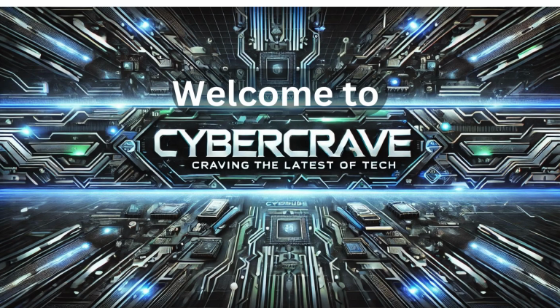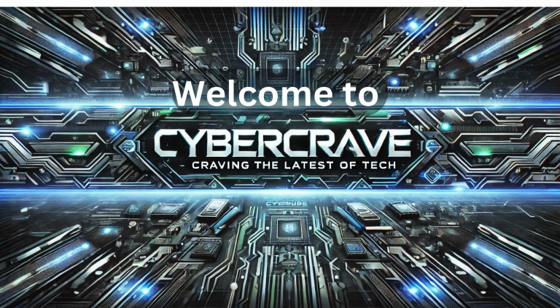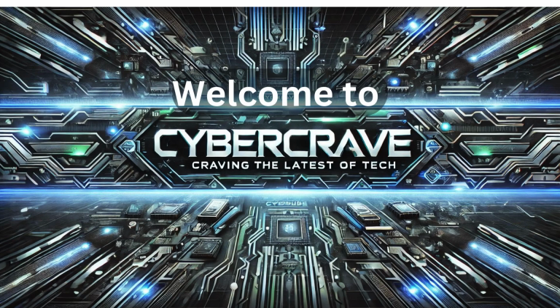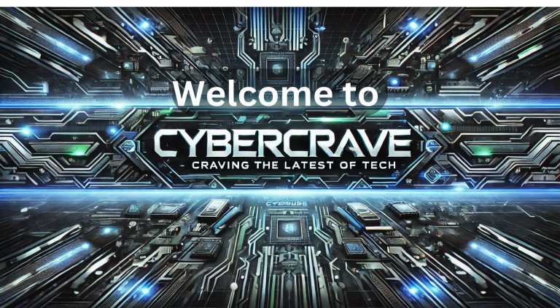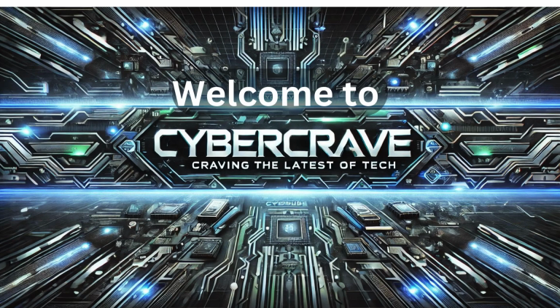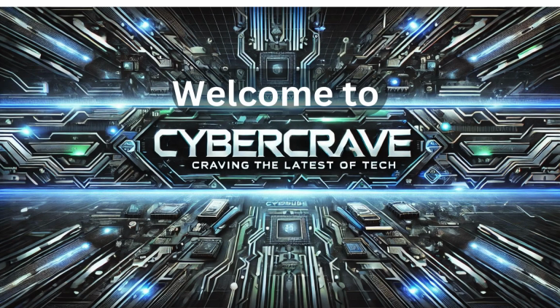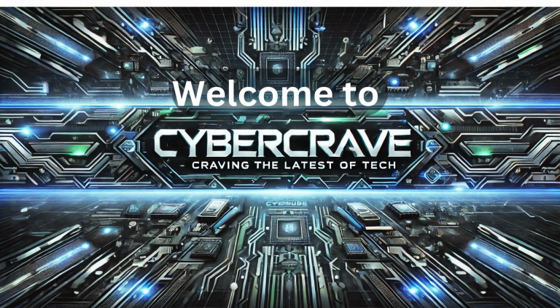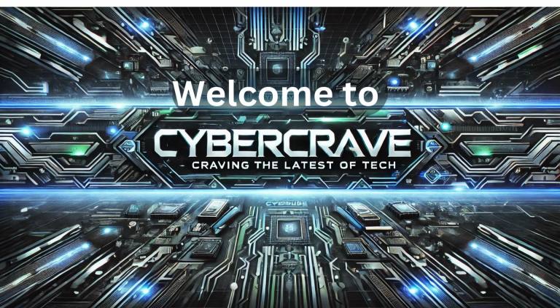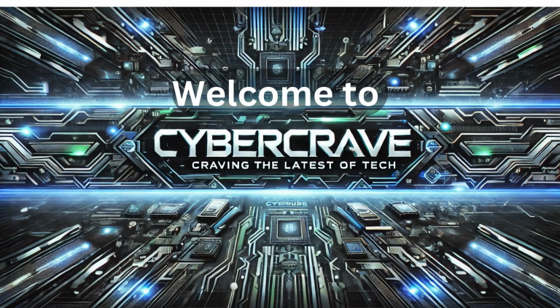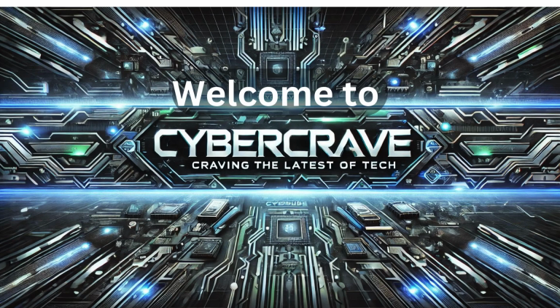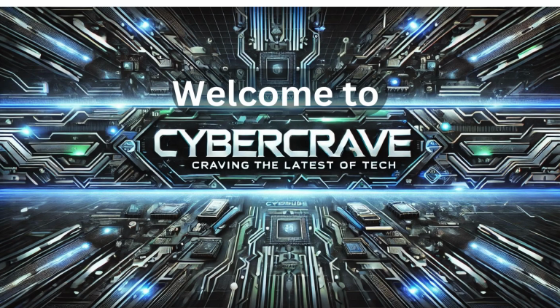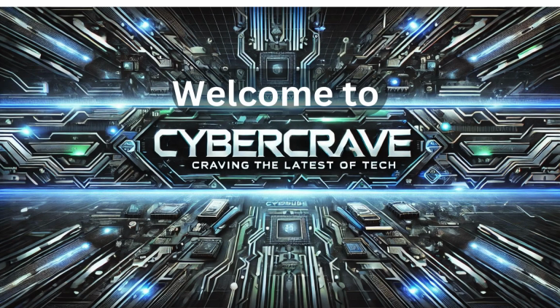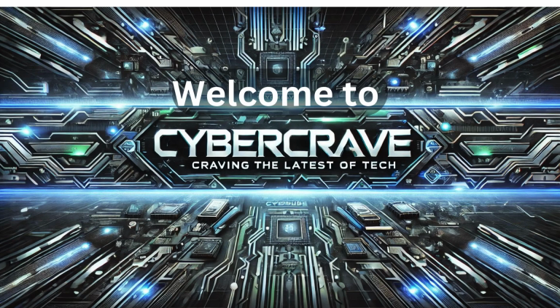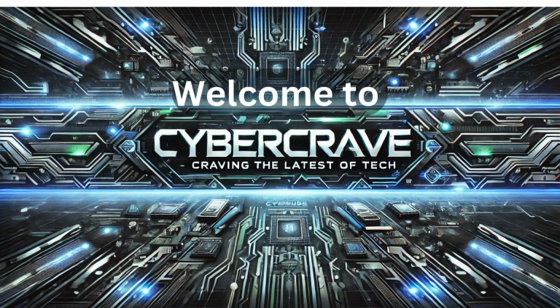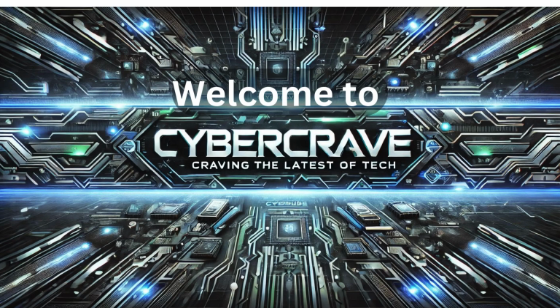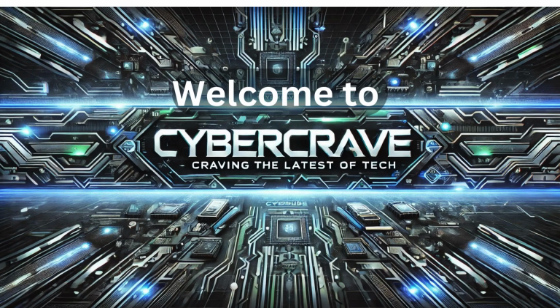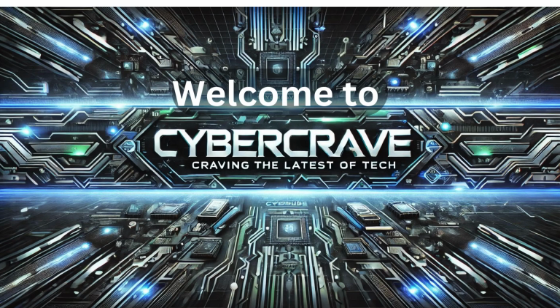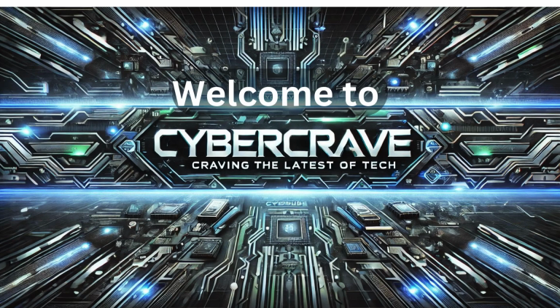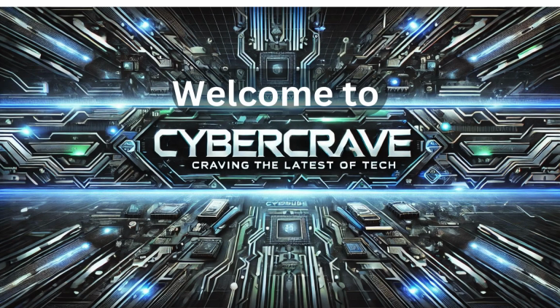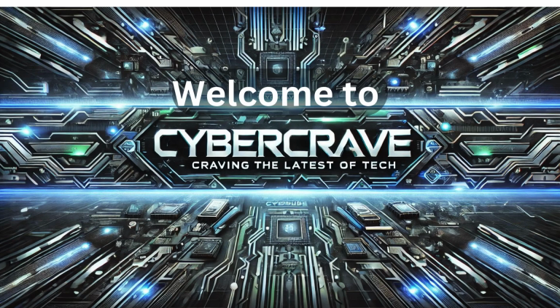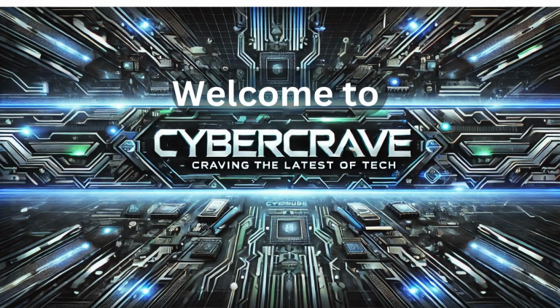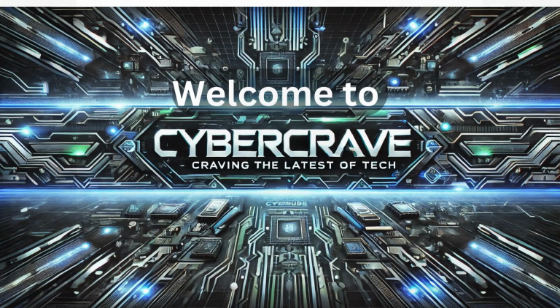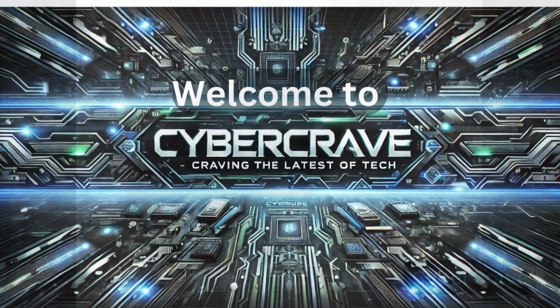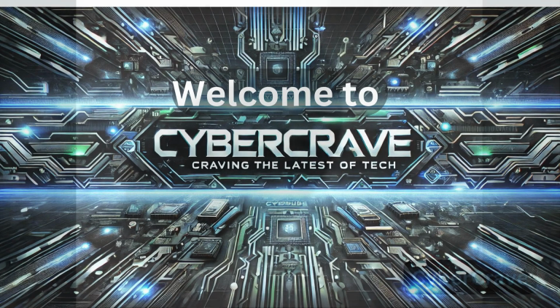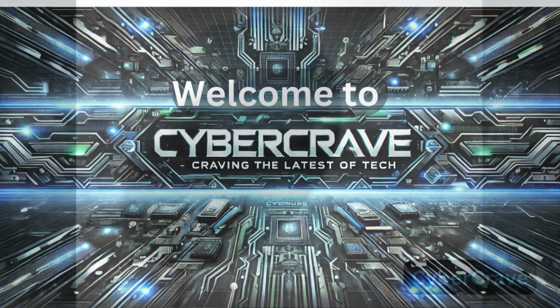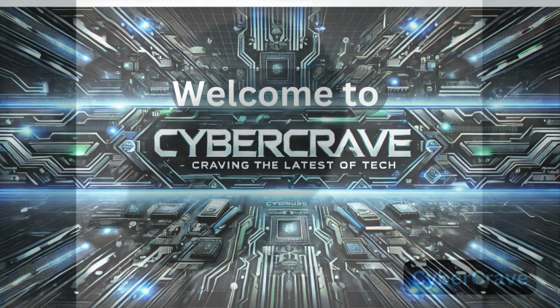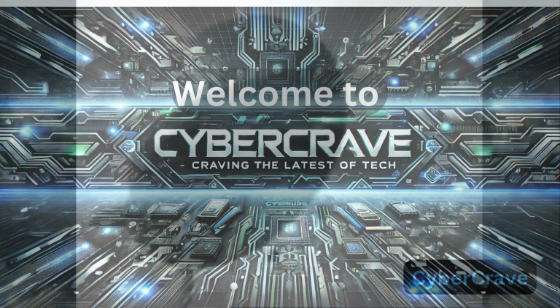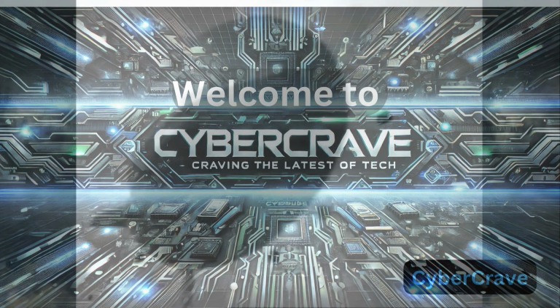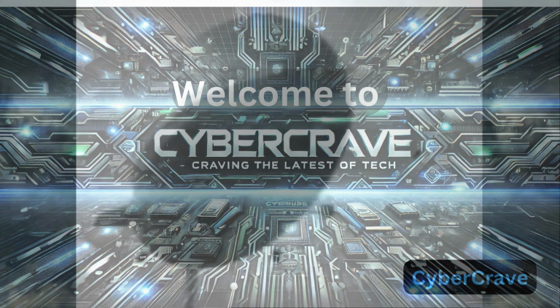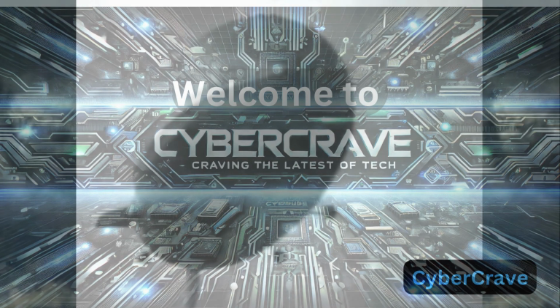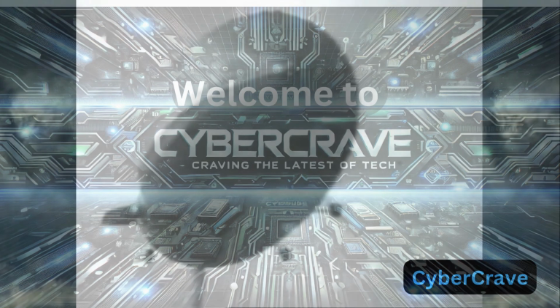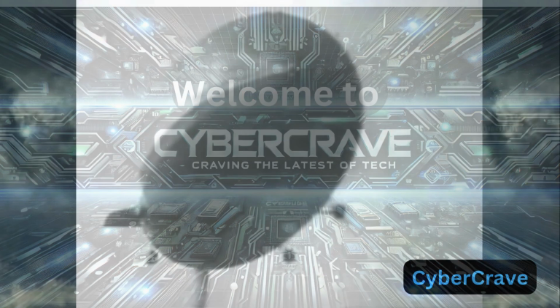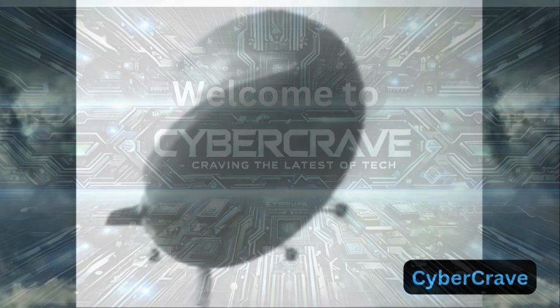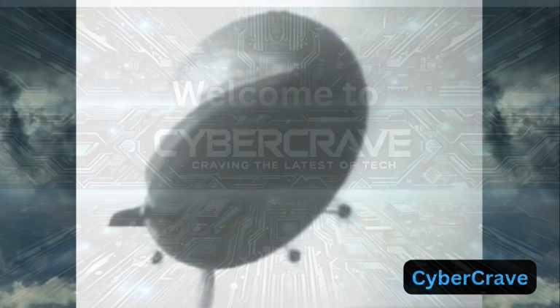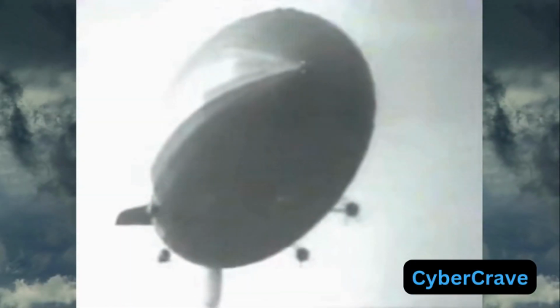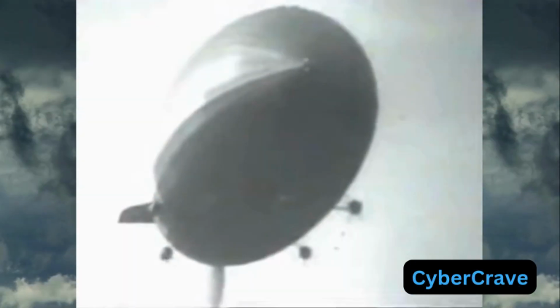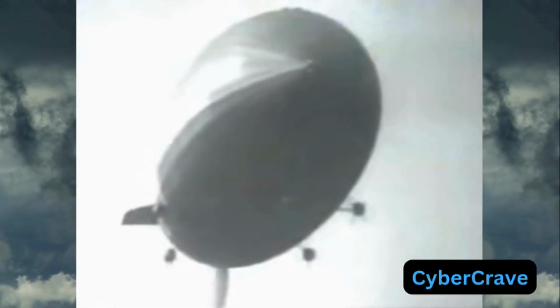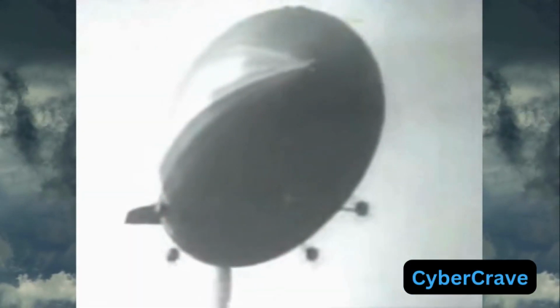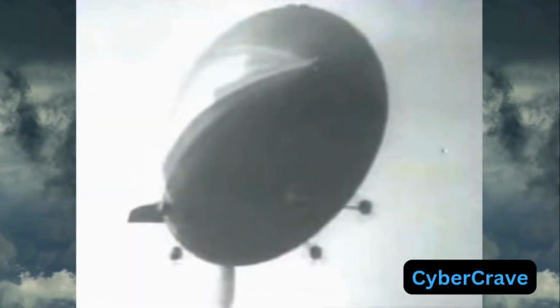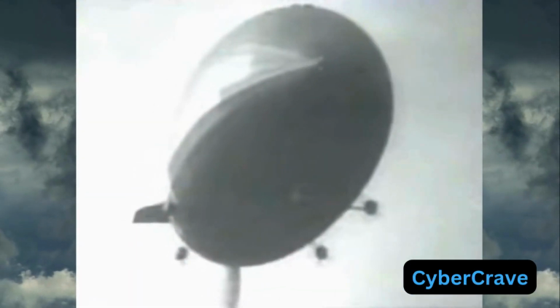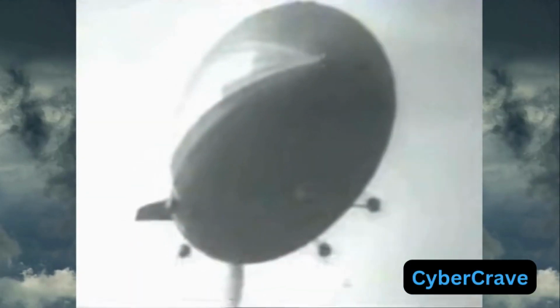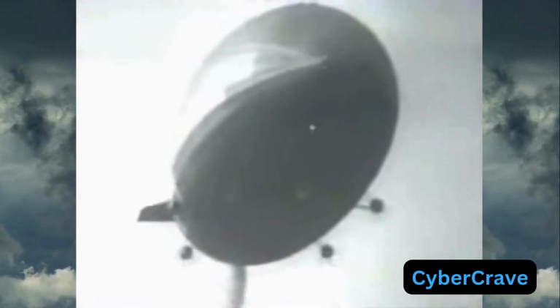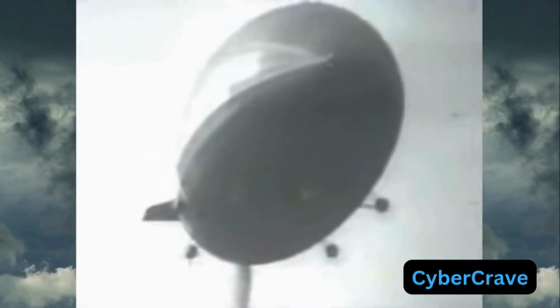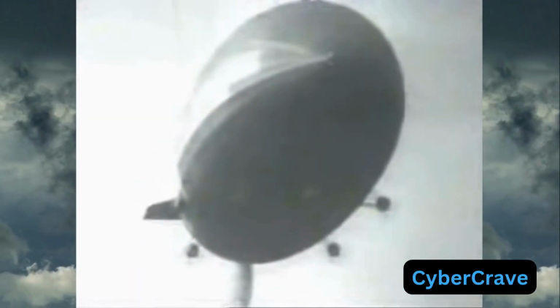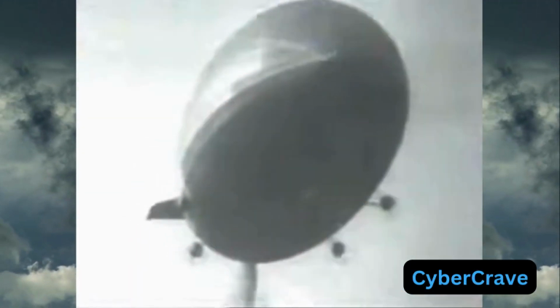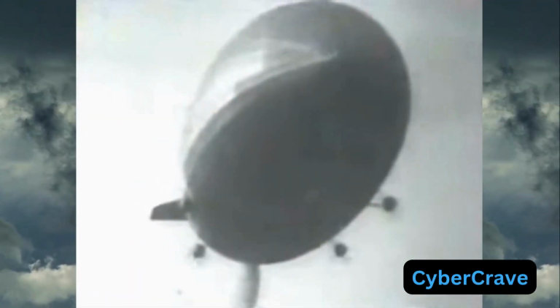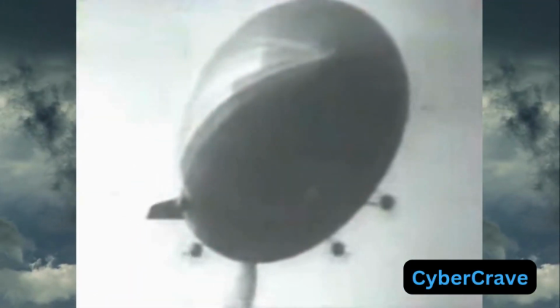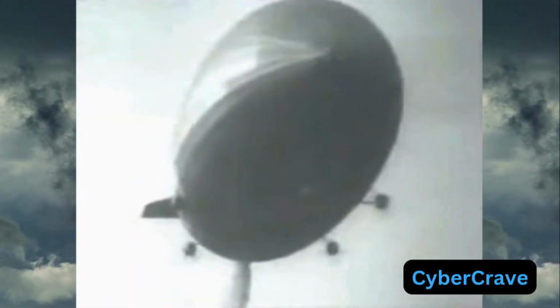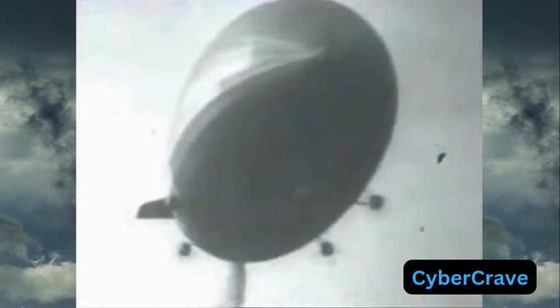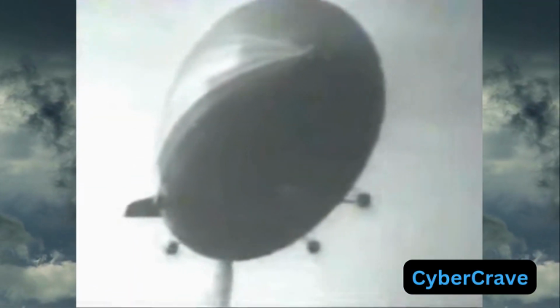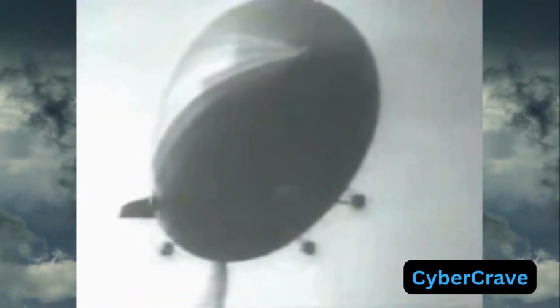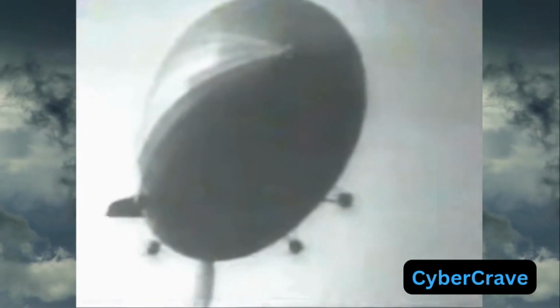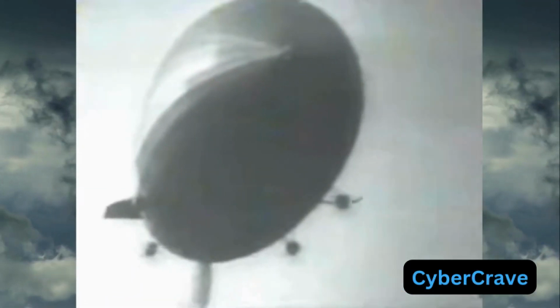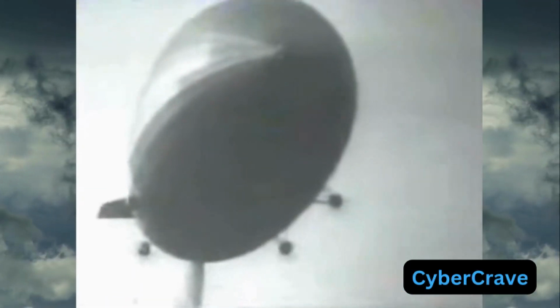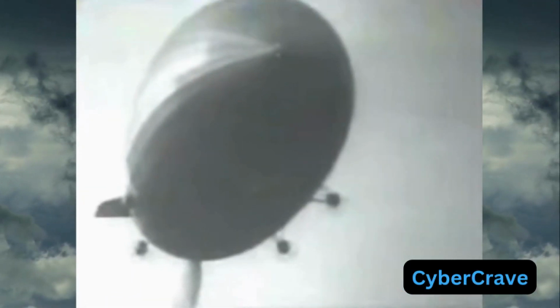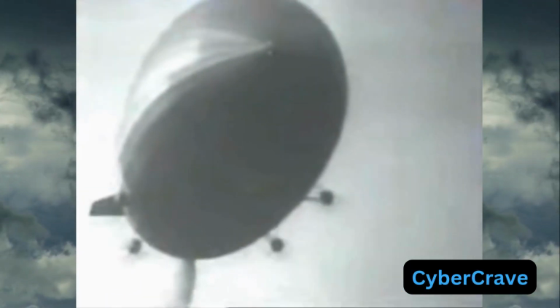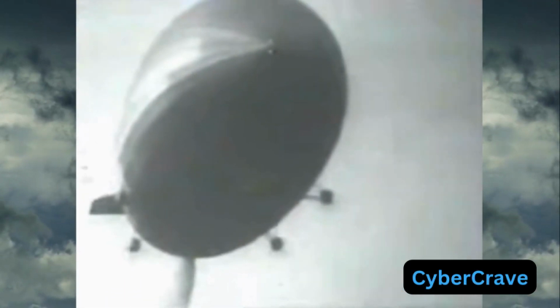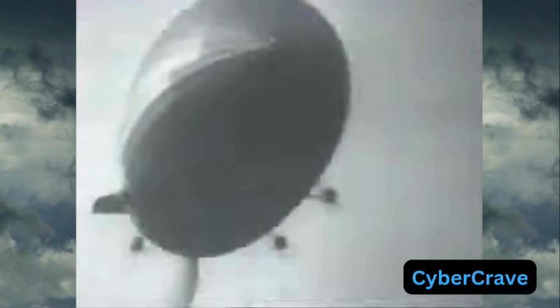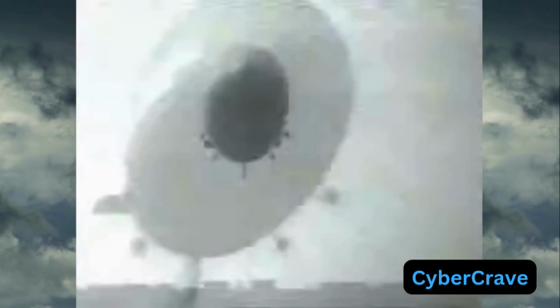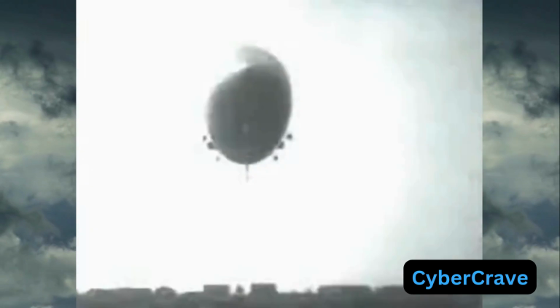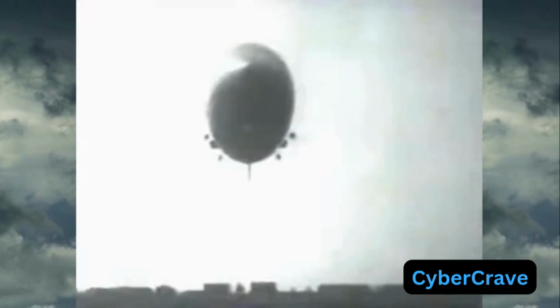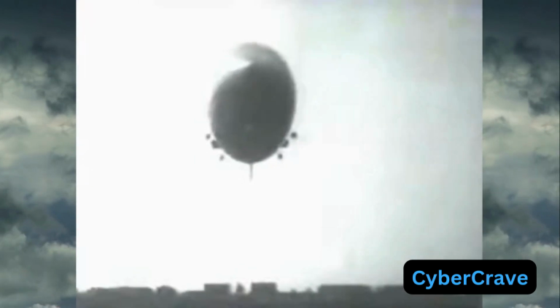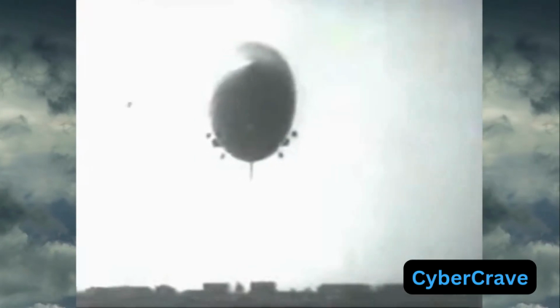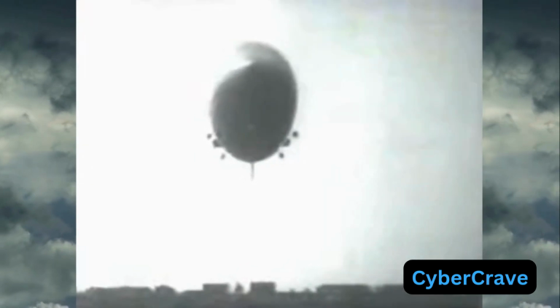Welcome to another video by CyberKrave. Today we take a look at the Hindenburg disaster and the tech that was involved.